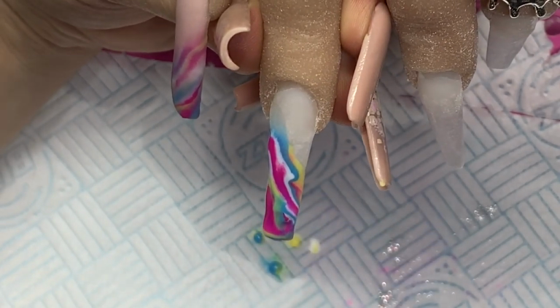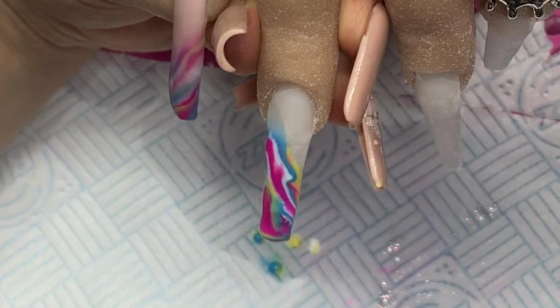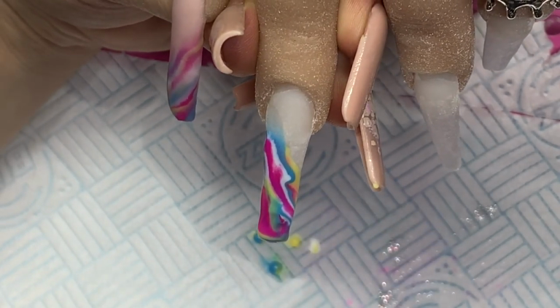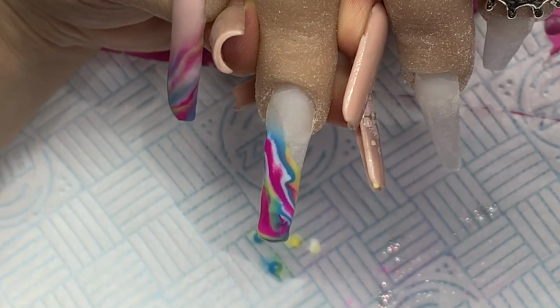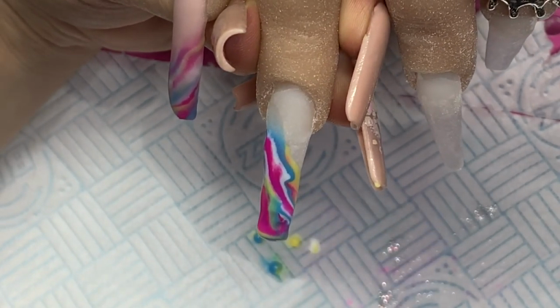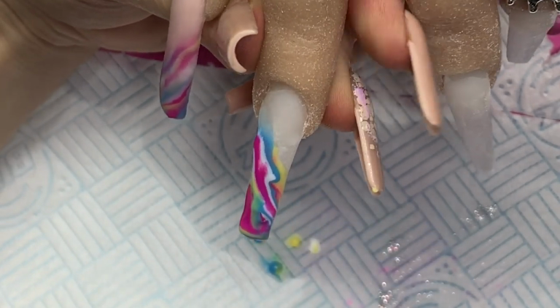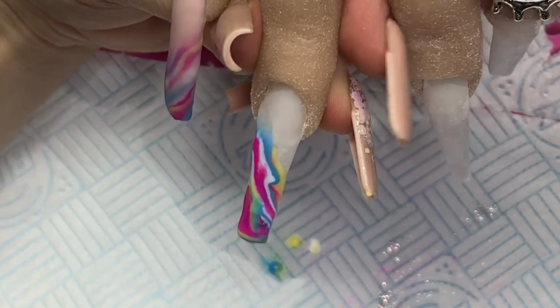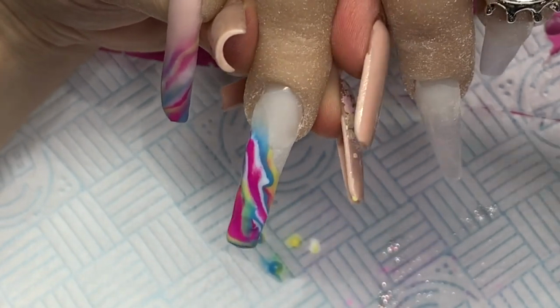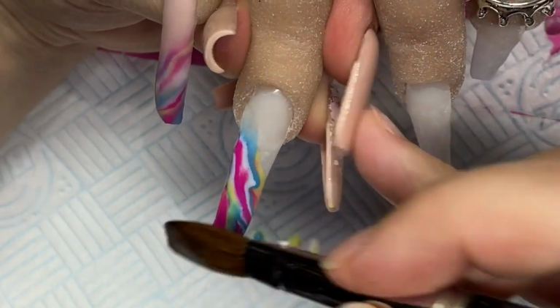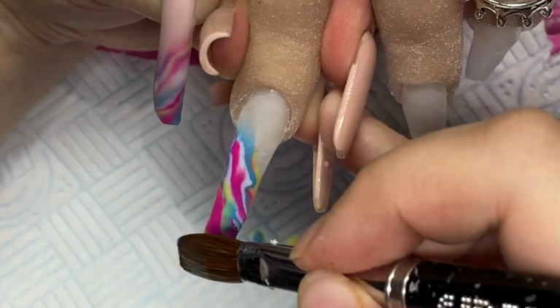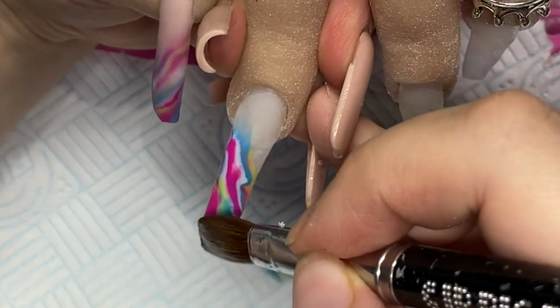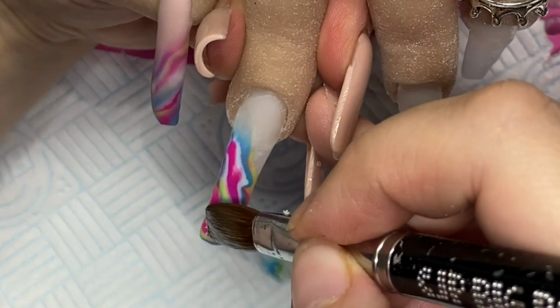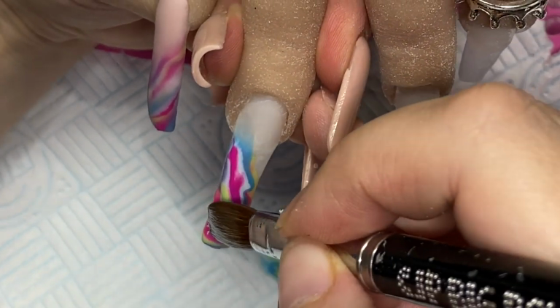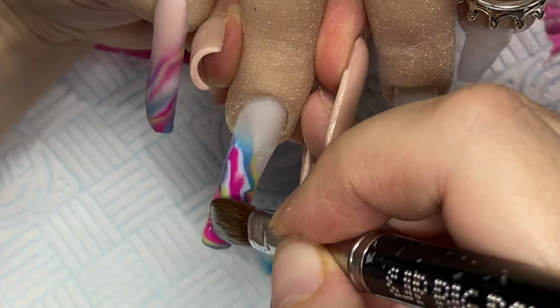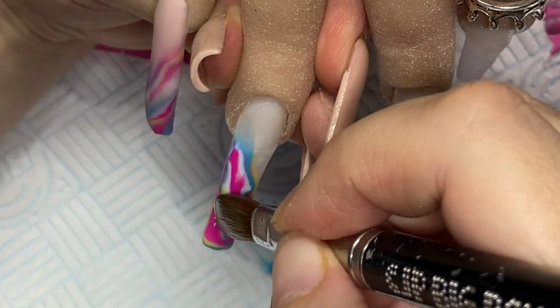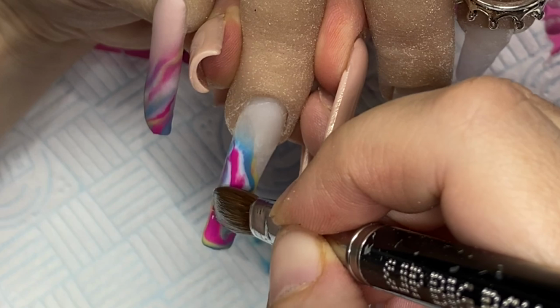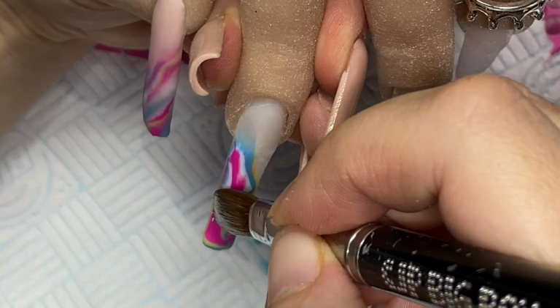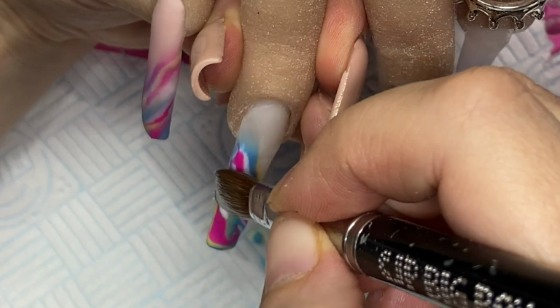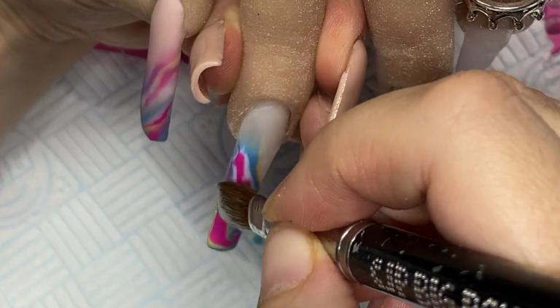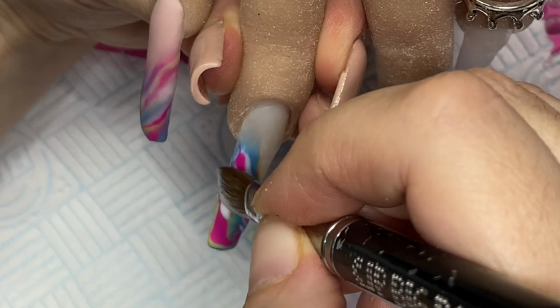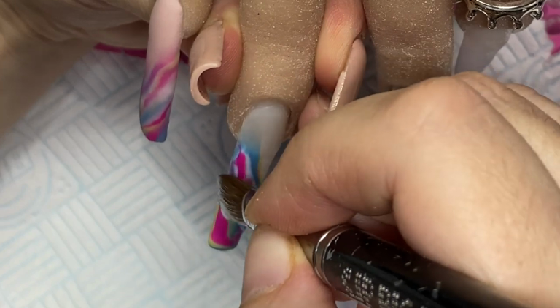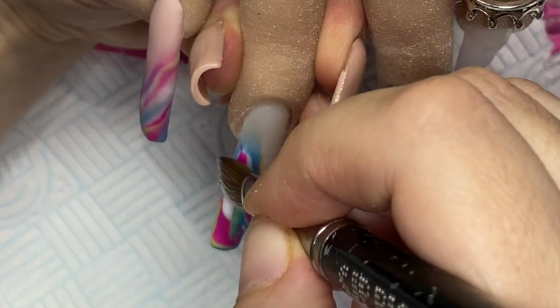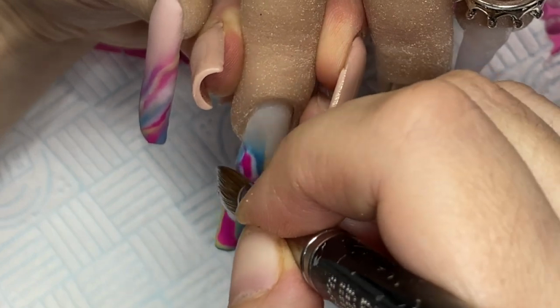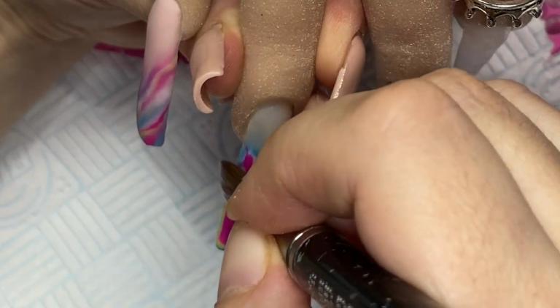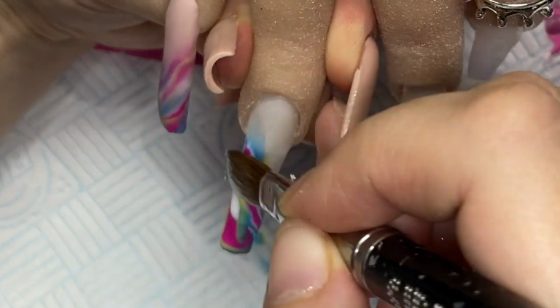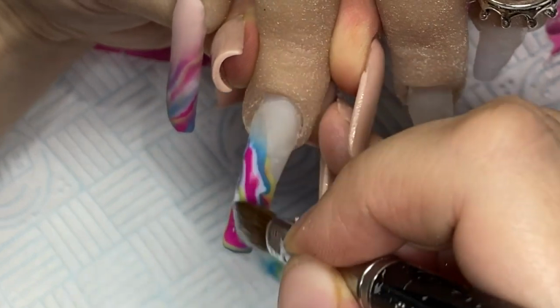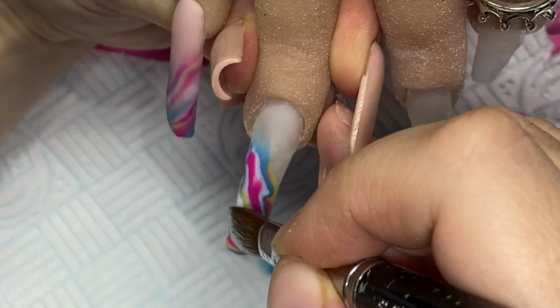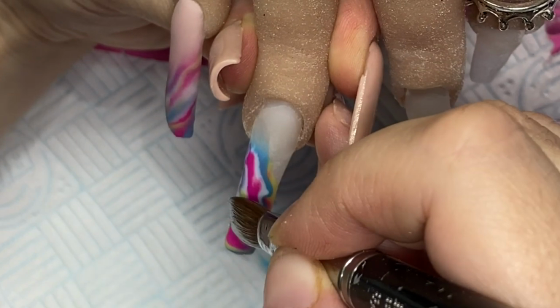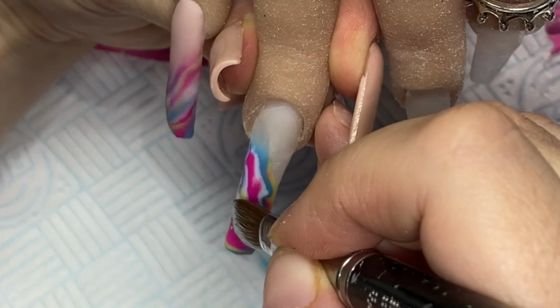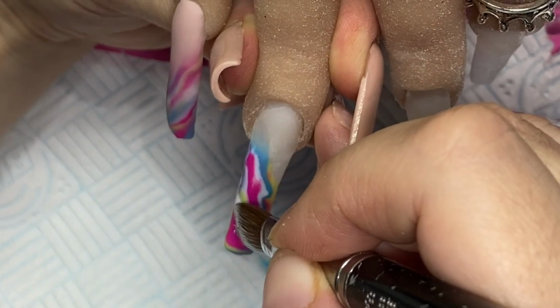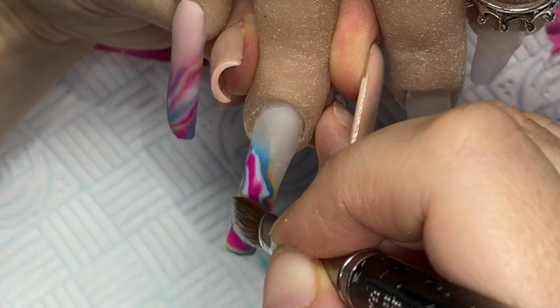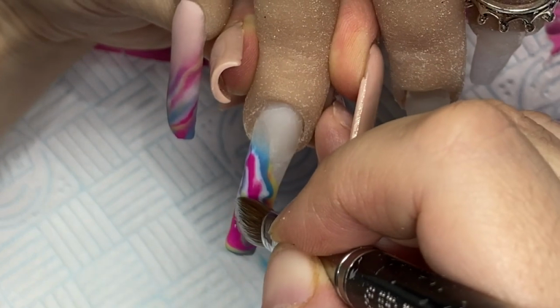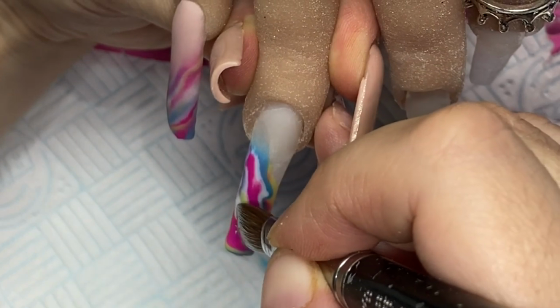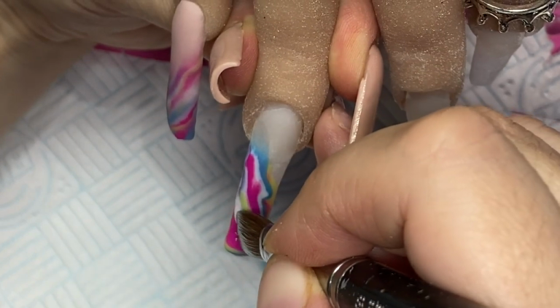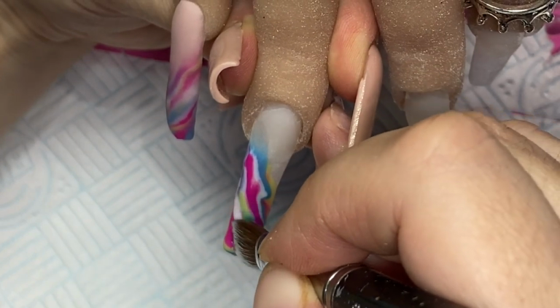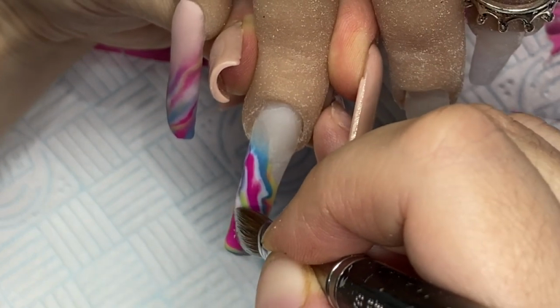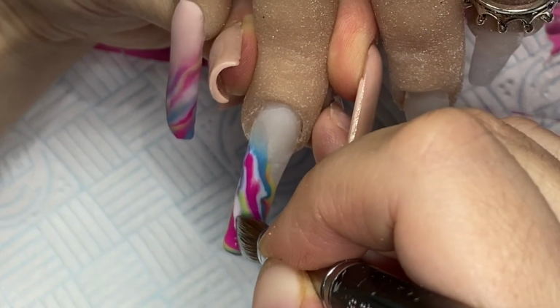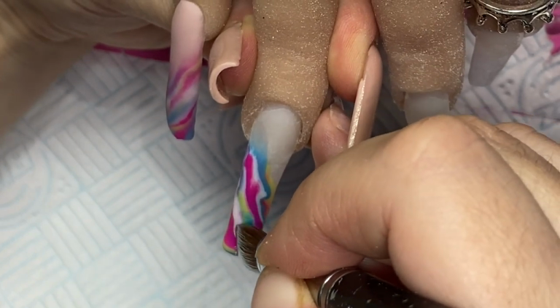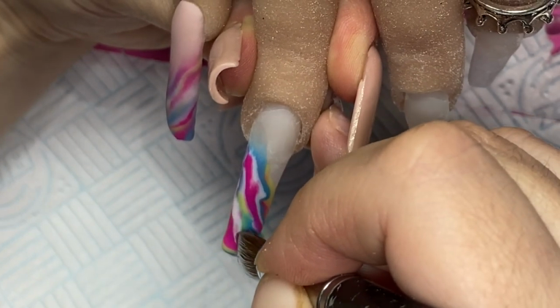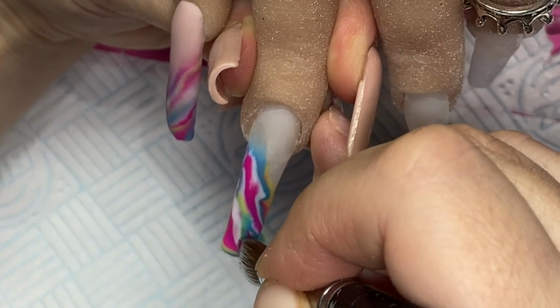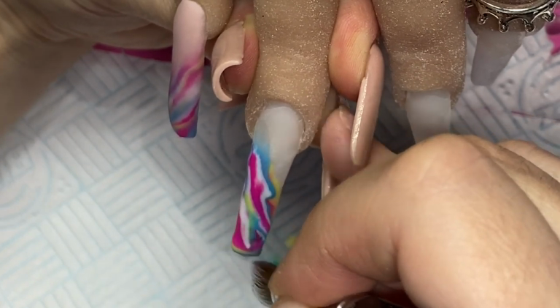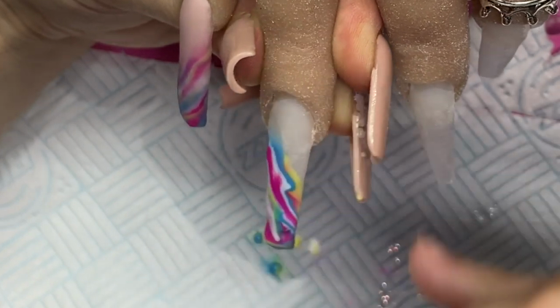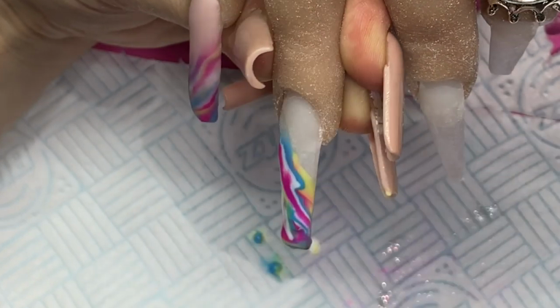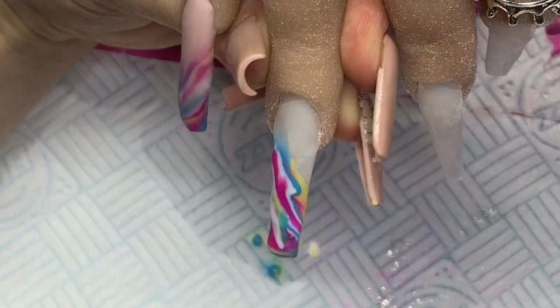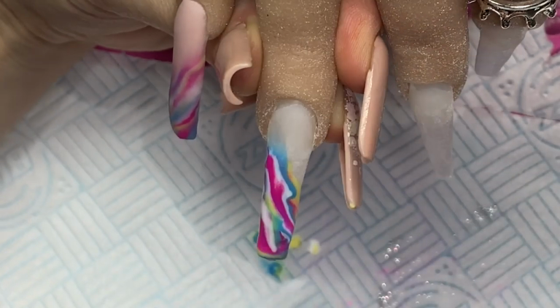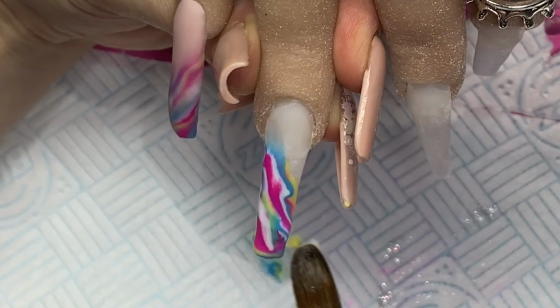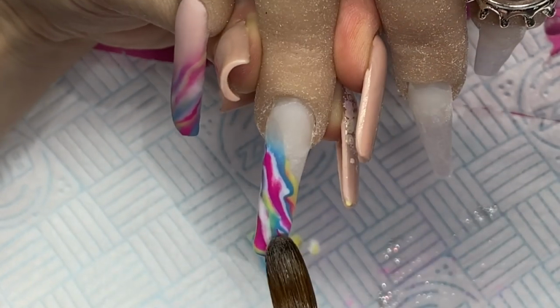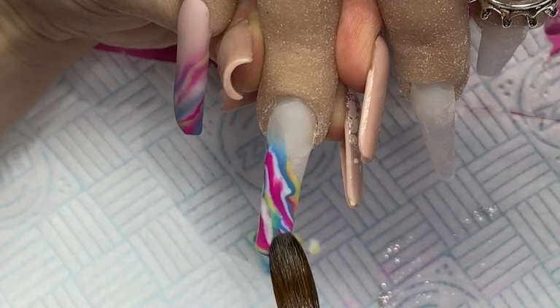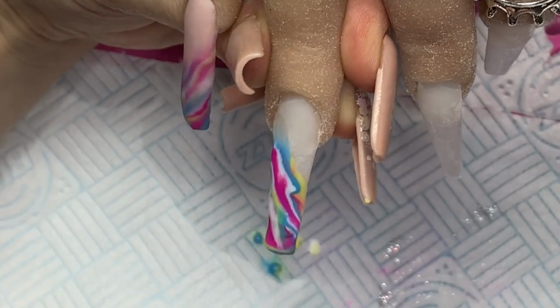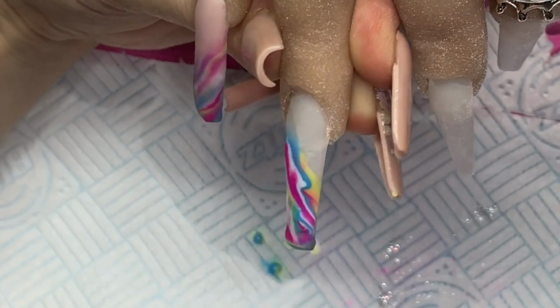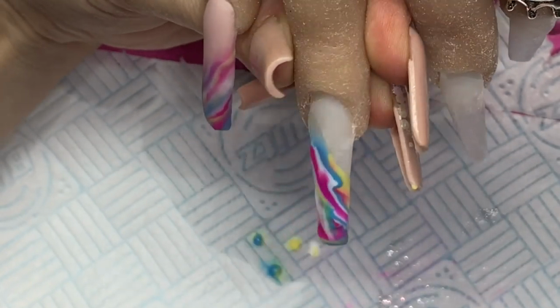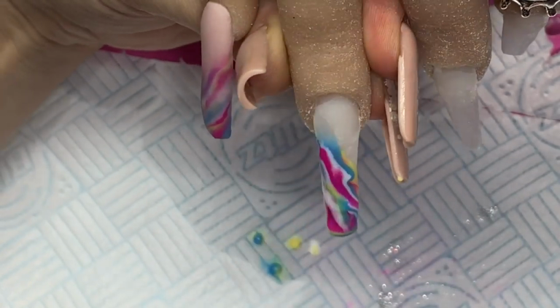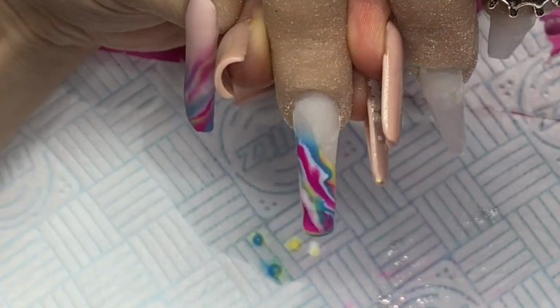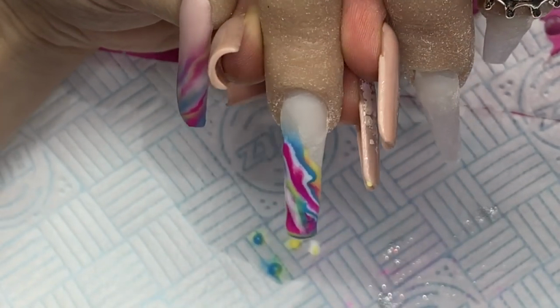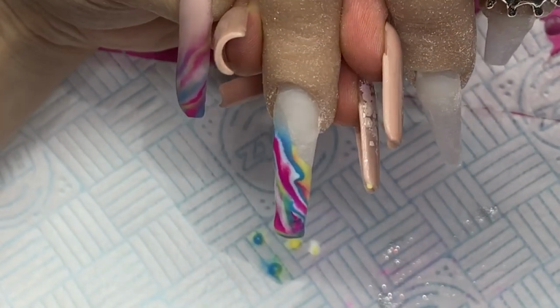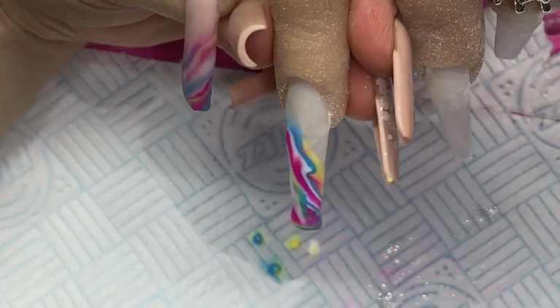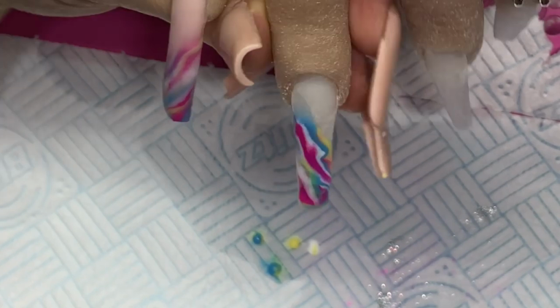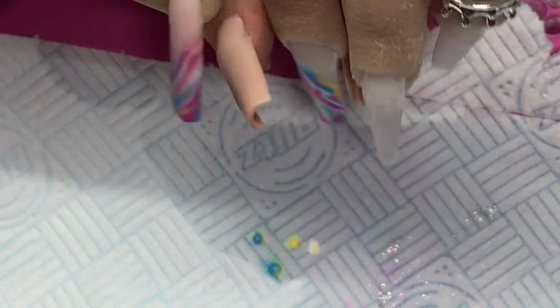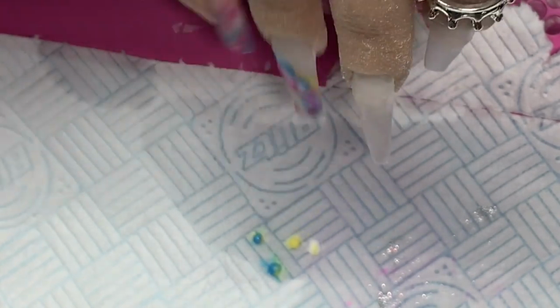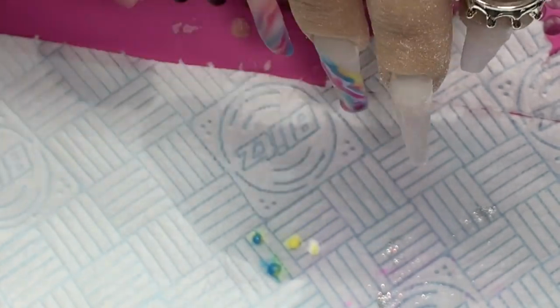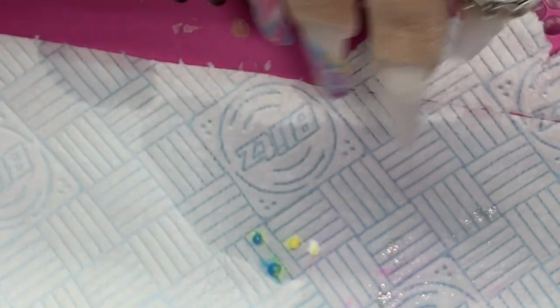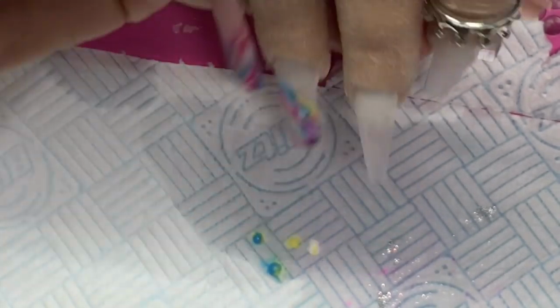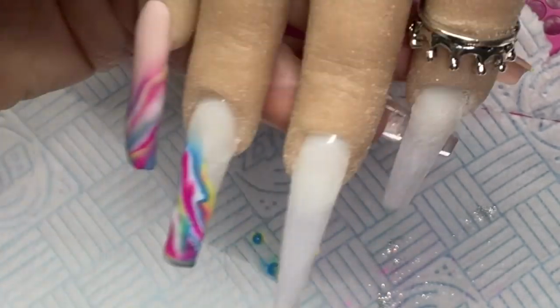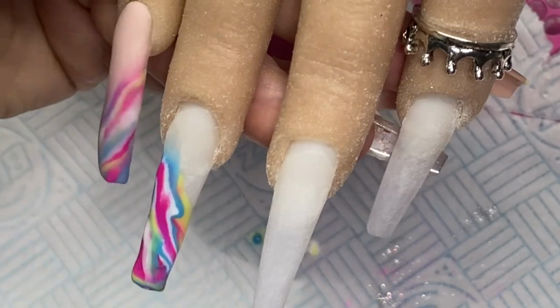Once I've just moved everything into place and filled in any little gaps, I'll come in and create the ombre with fantasy.